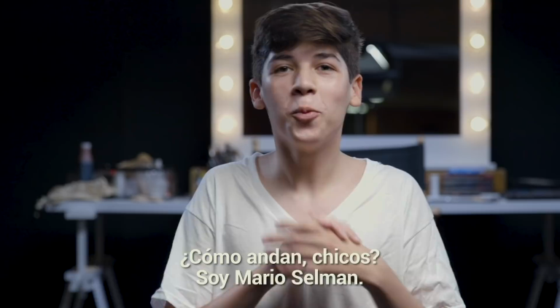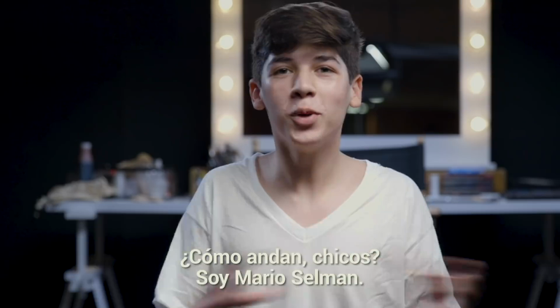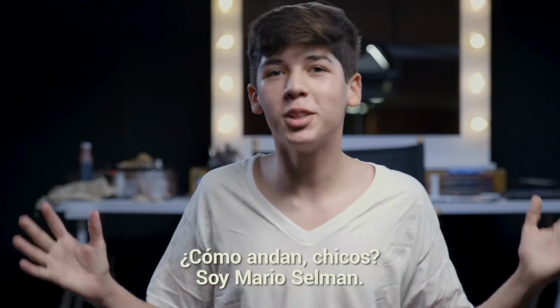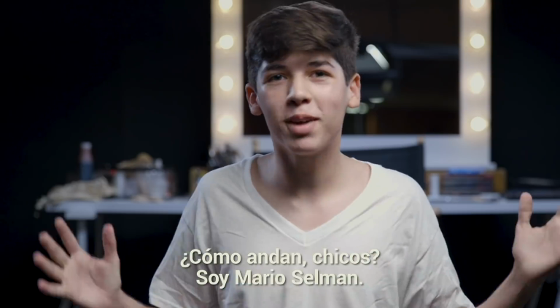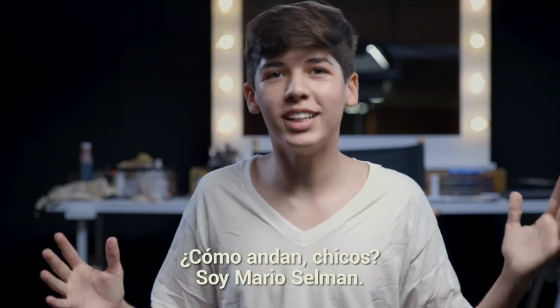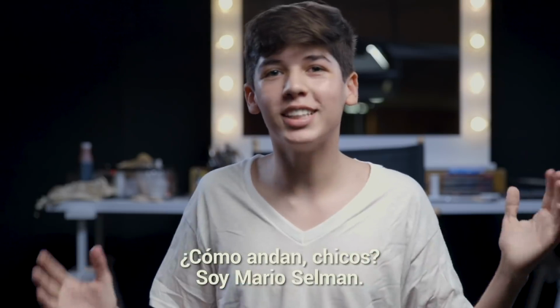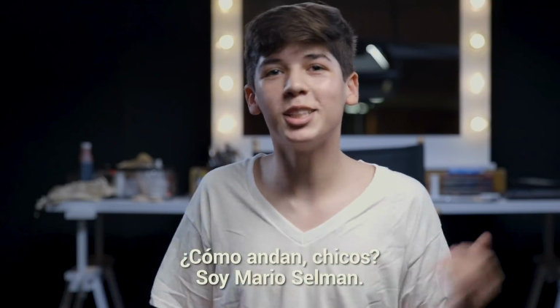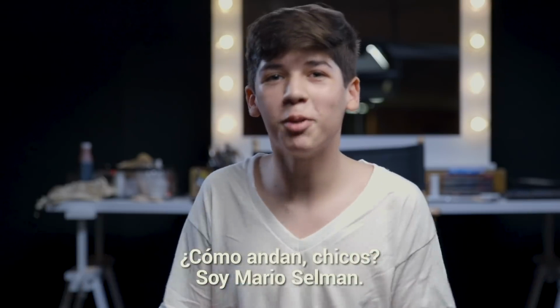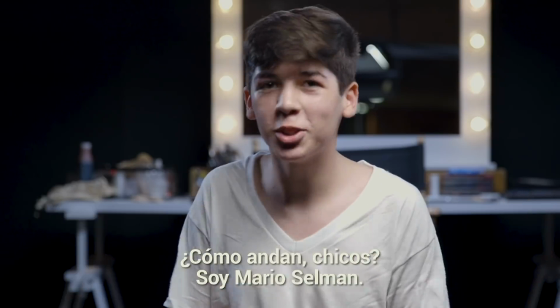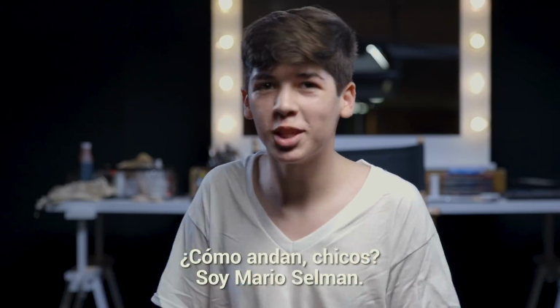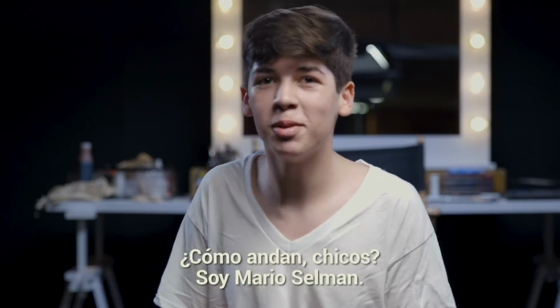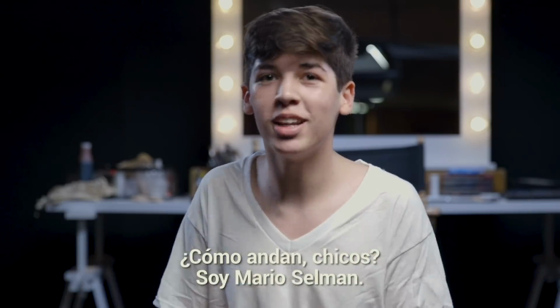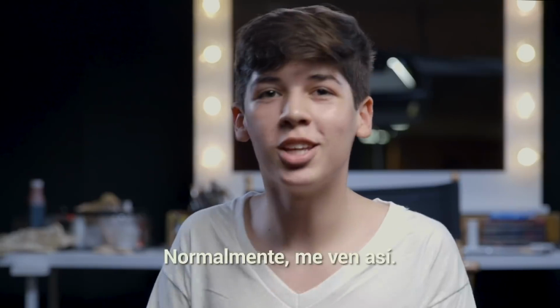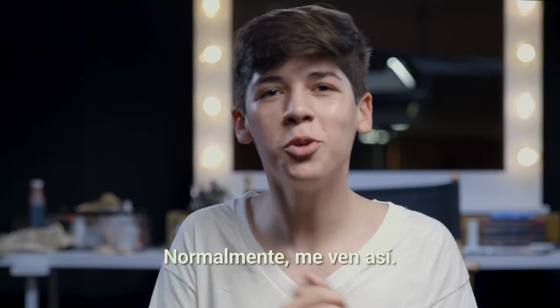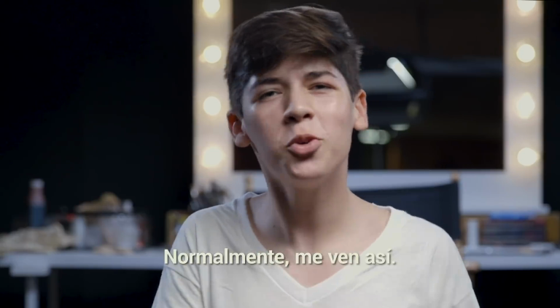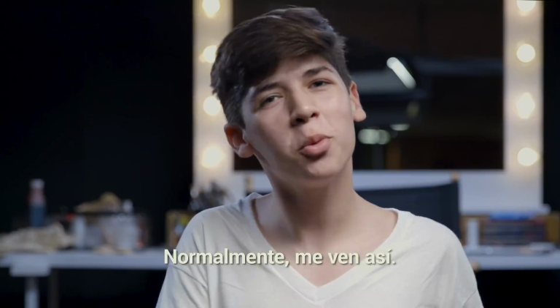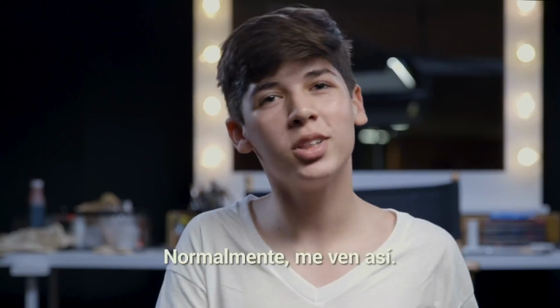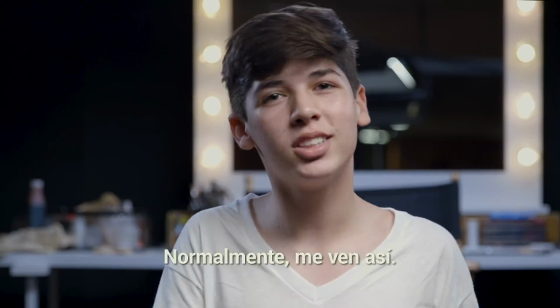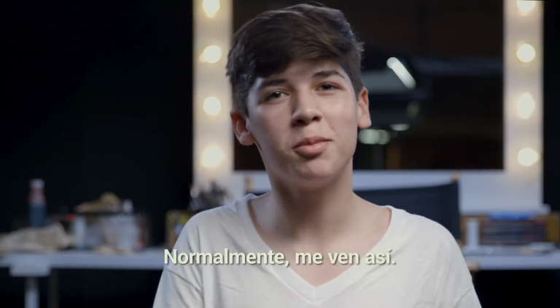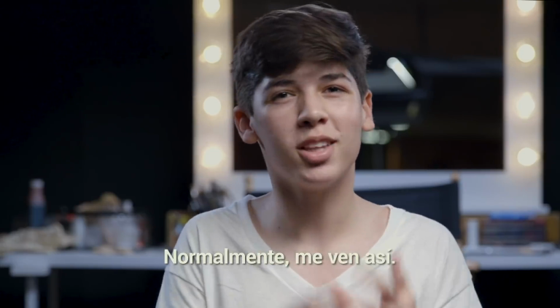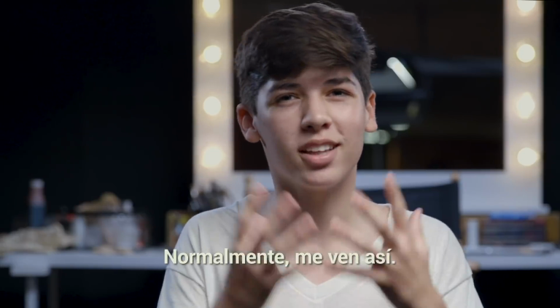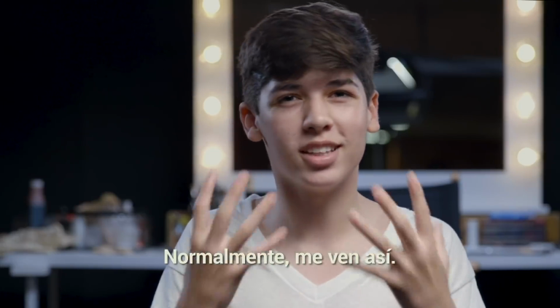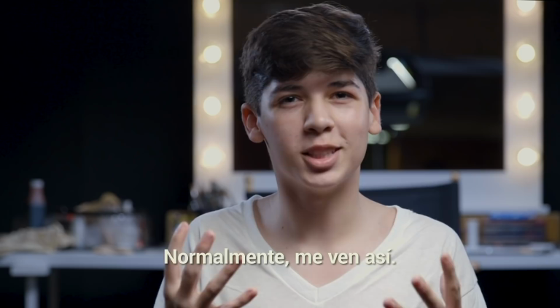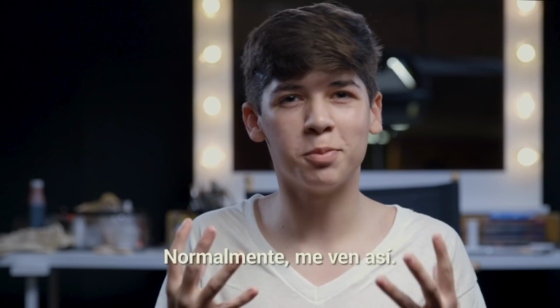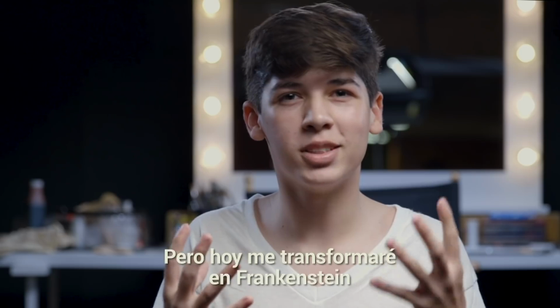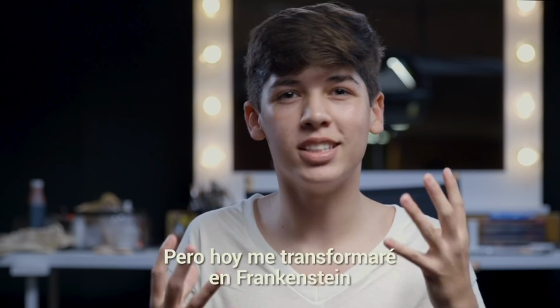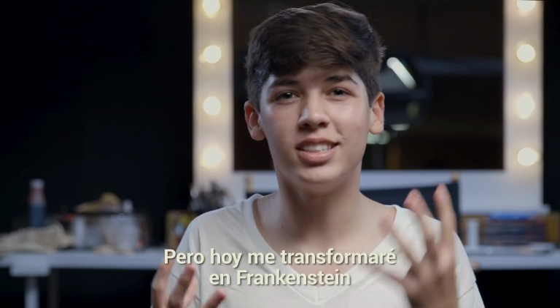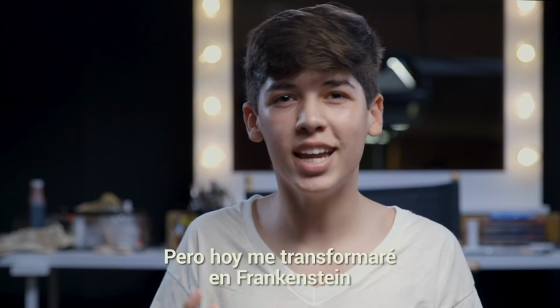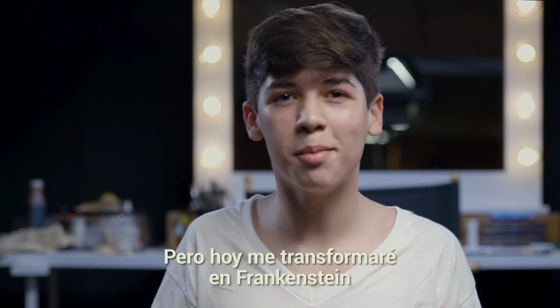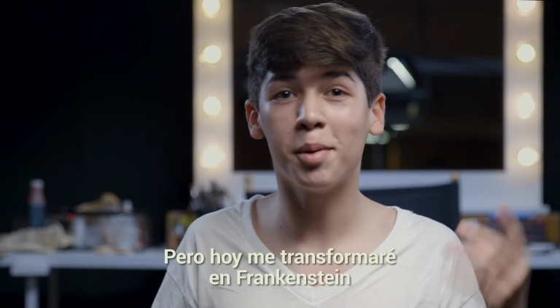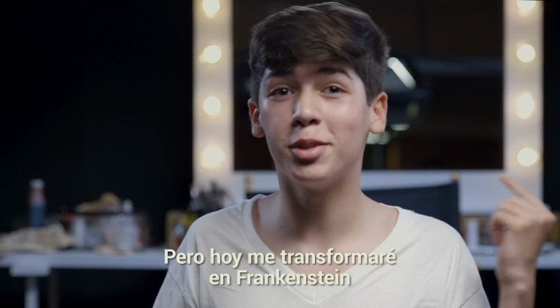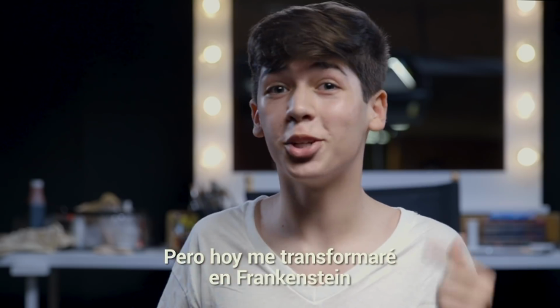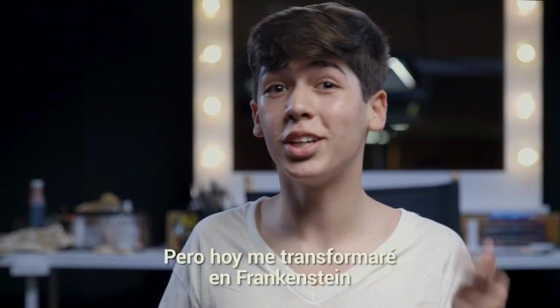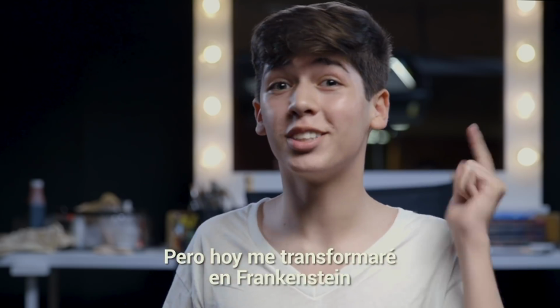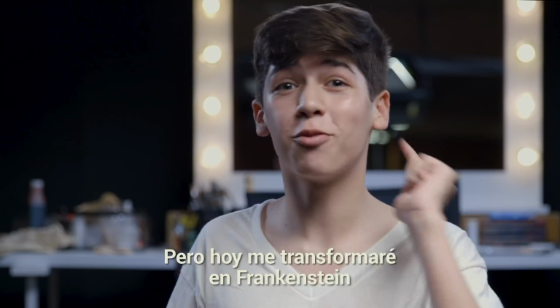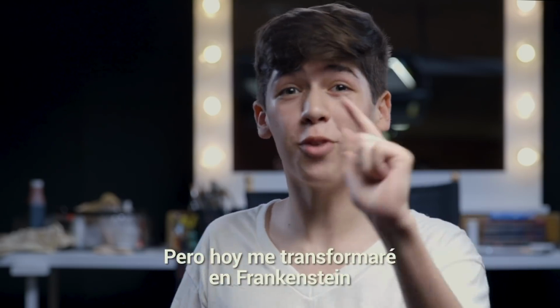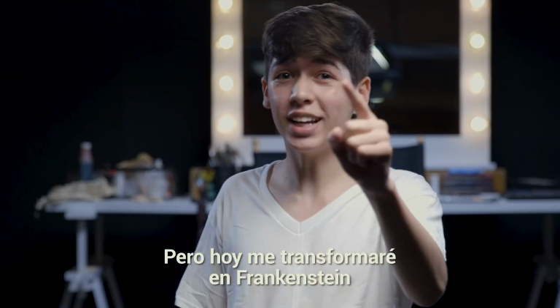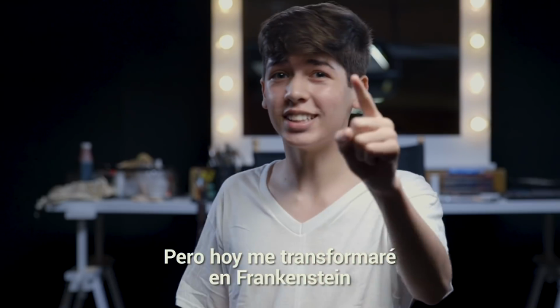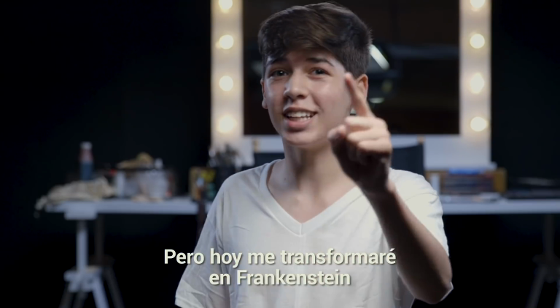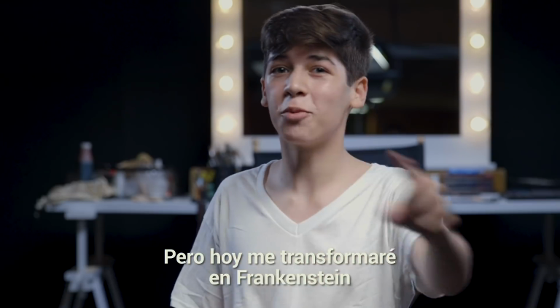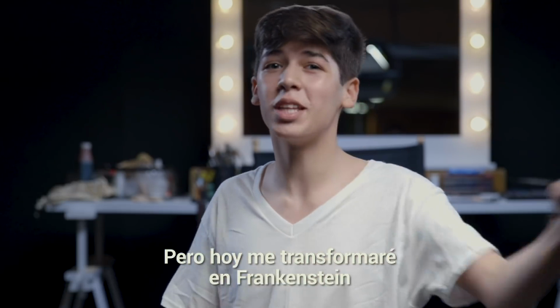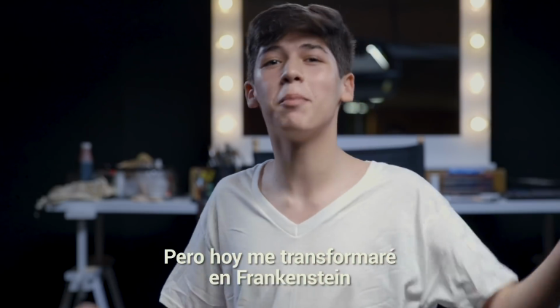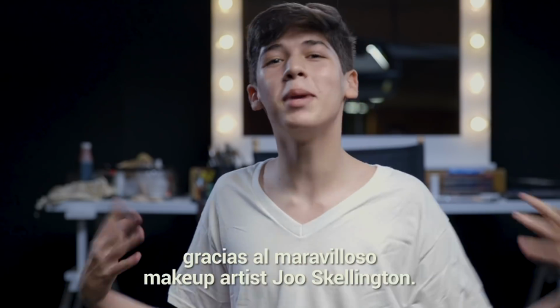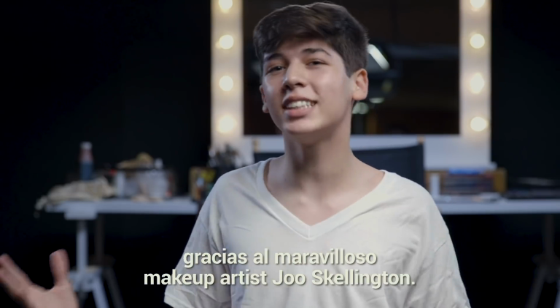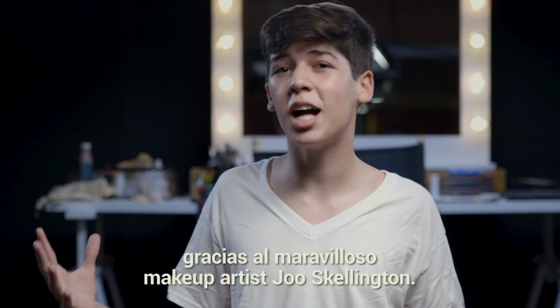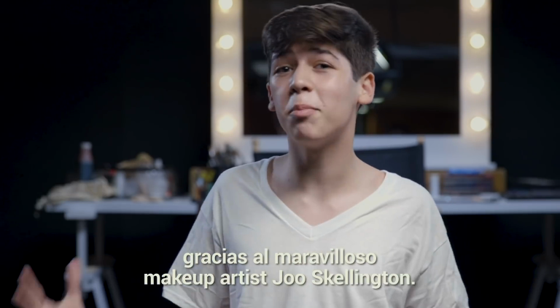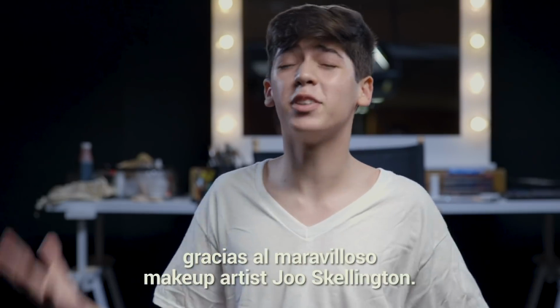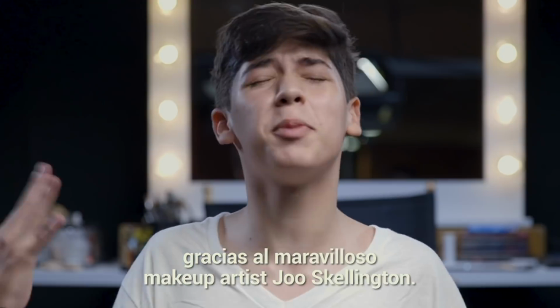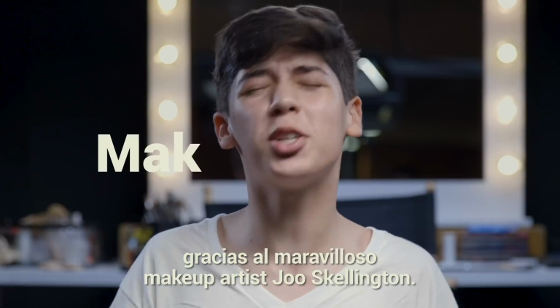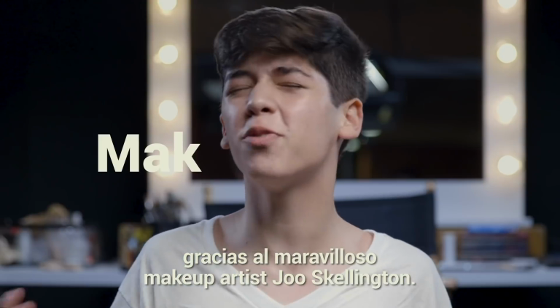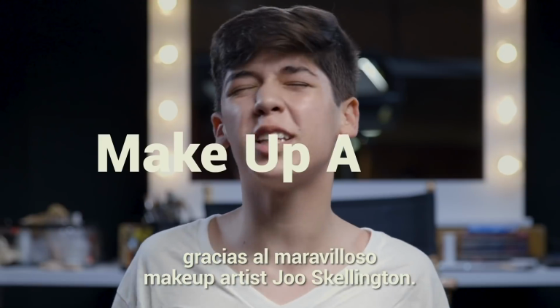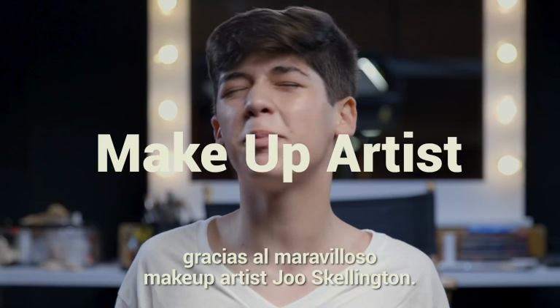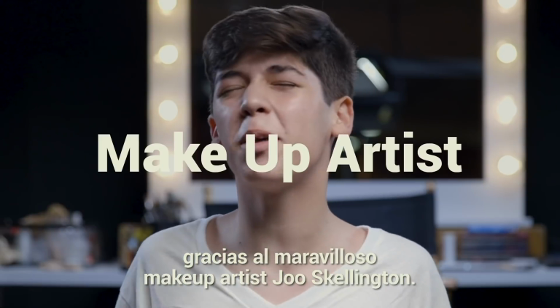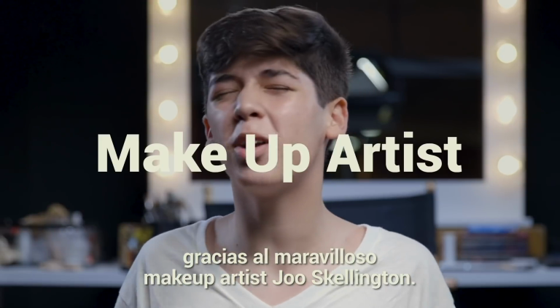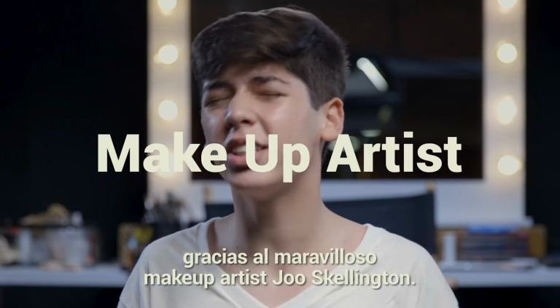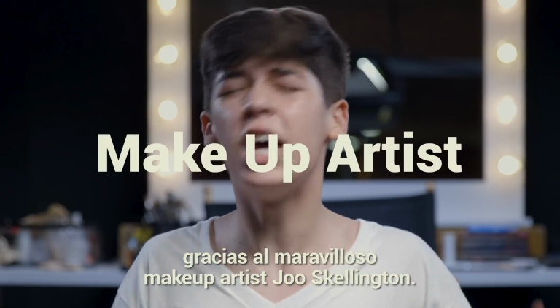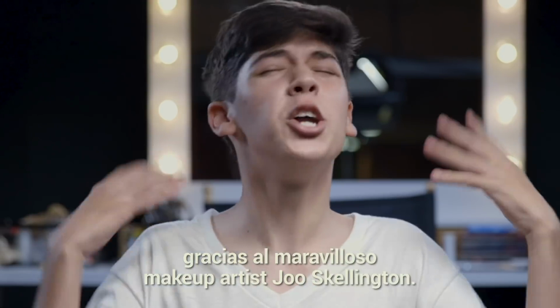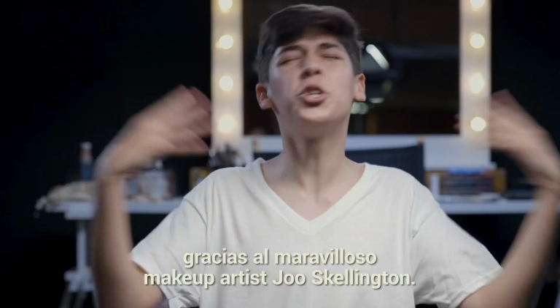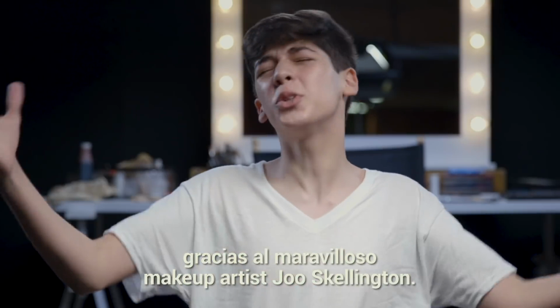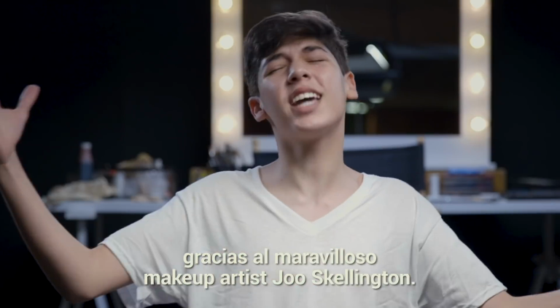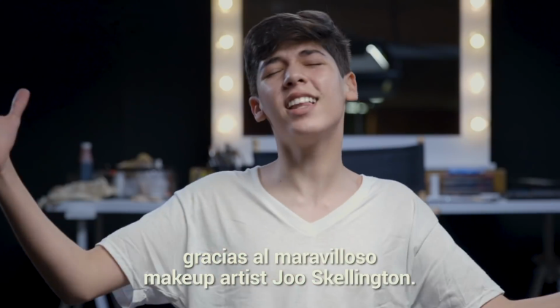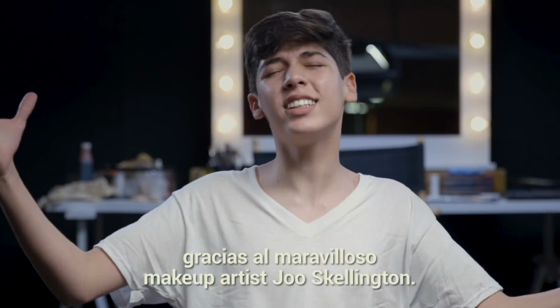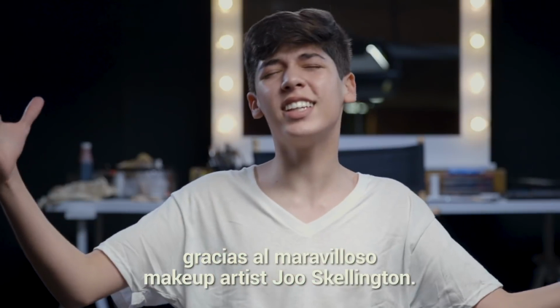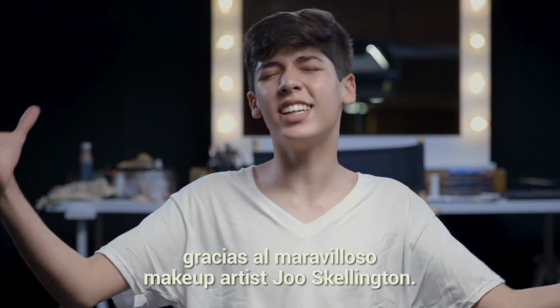What's up guys, it's Mario Salmon. You normally see me like this, but today I'm going to be turning into Frankenstein with the amazing help of special effects makeup artist Juice Skellington.